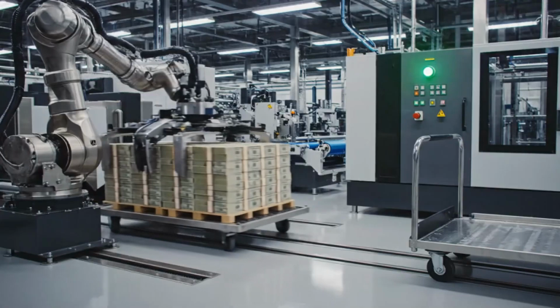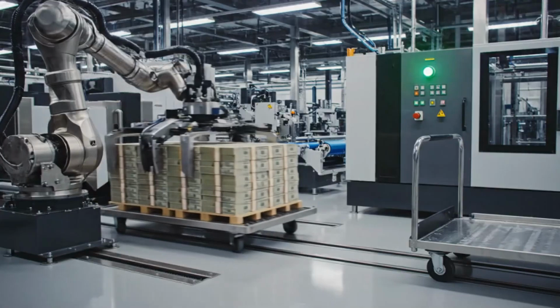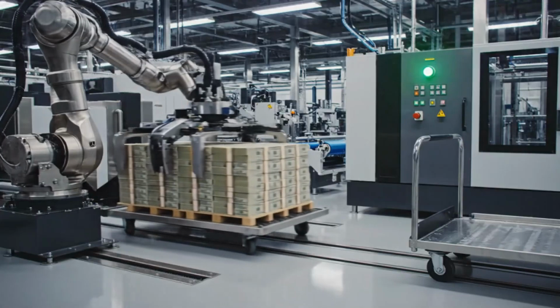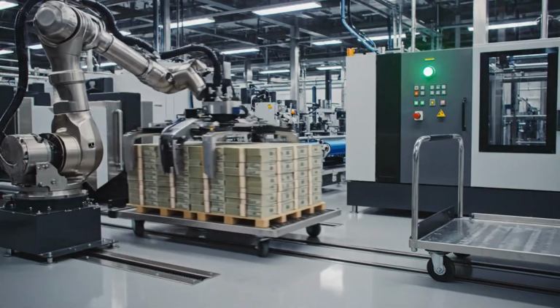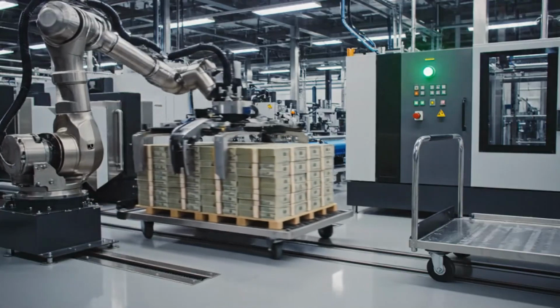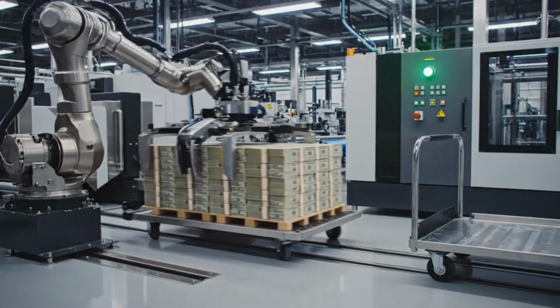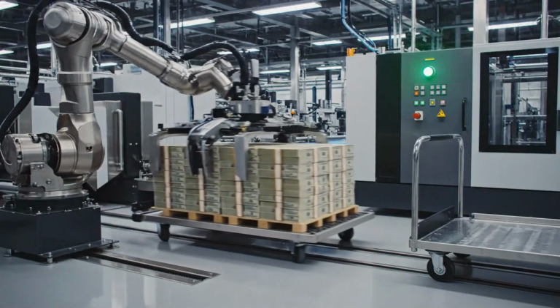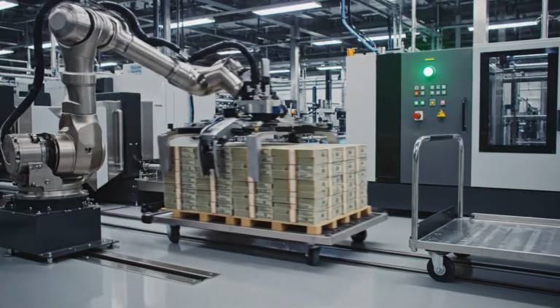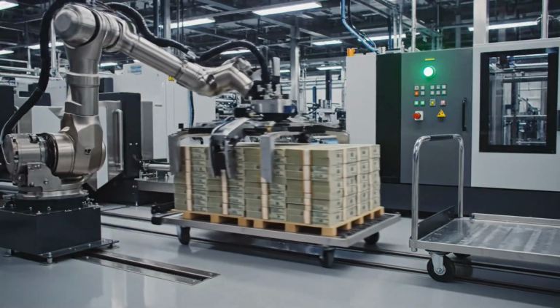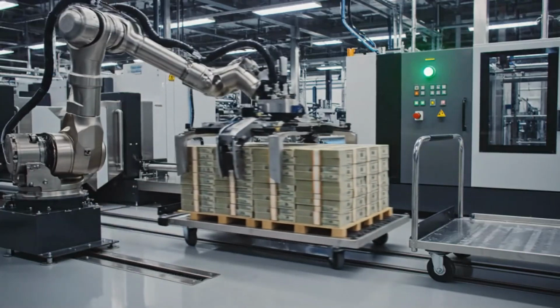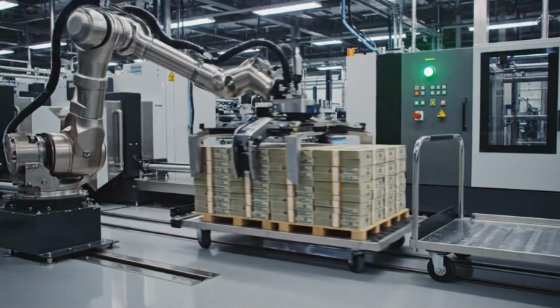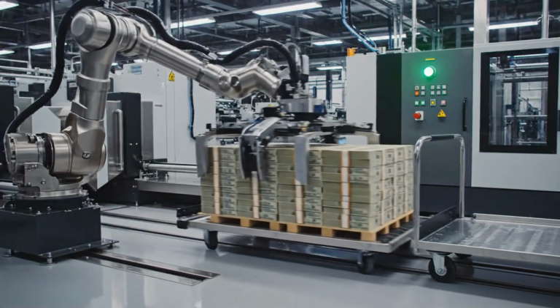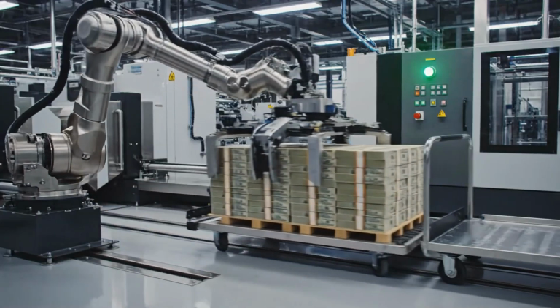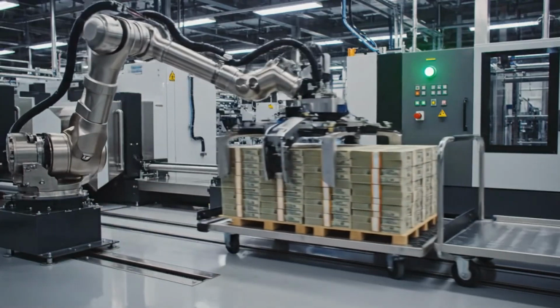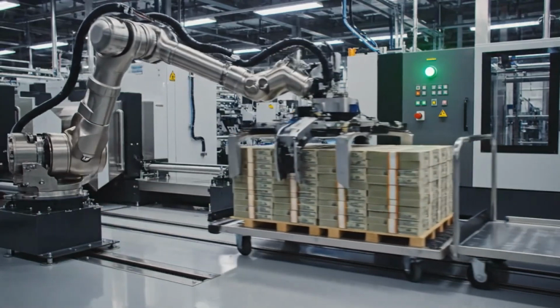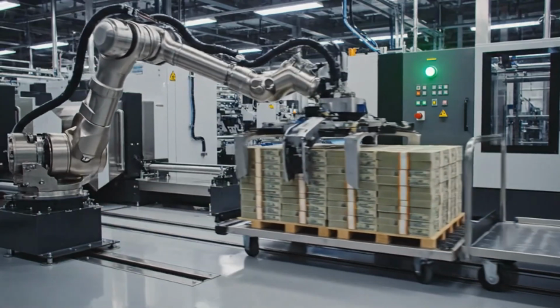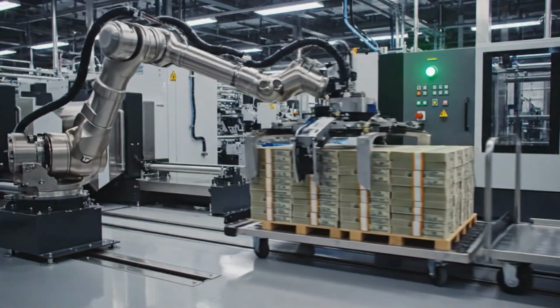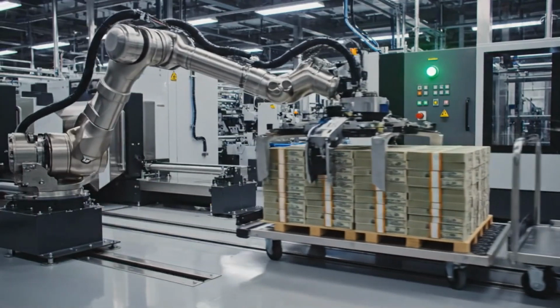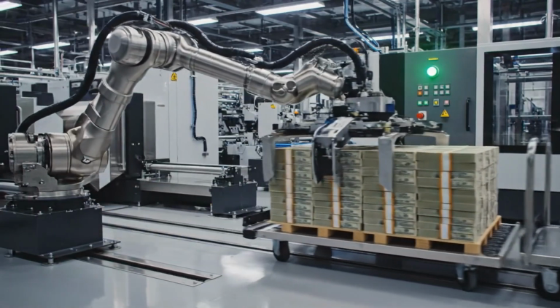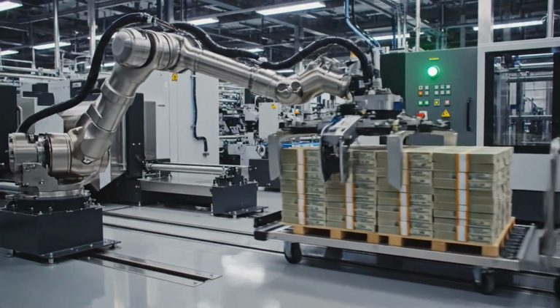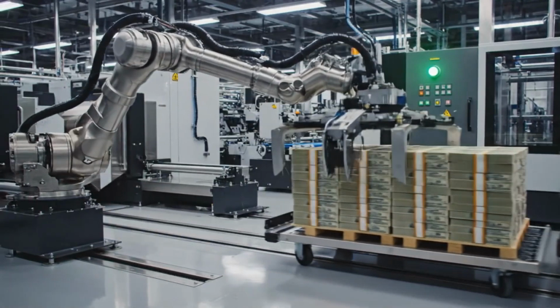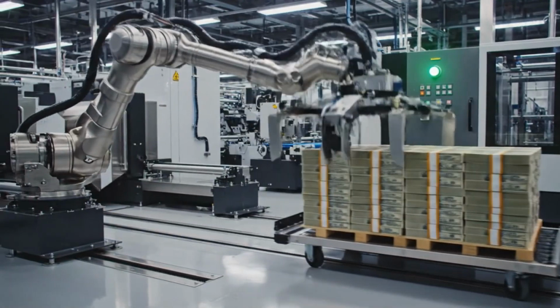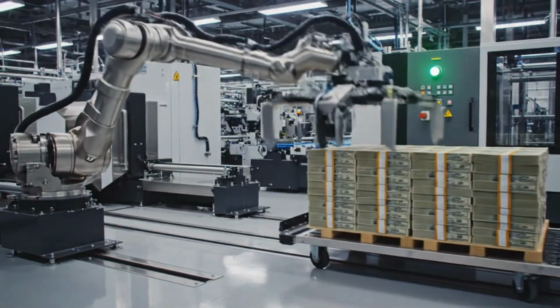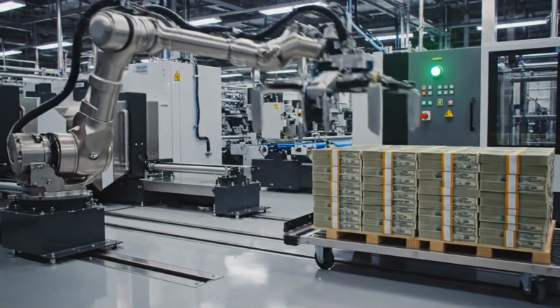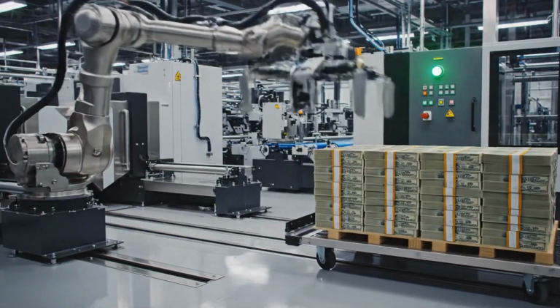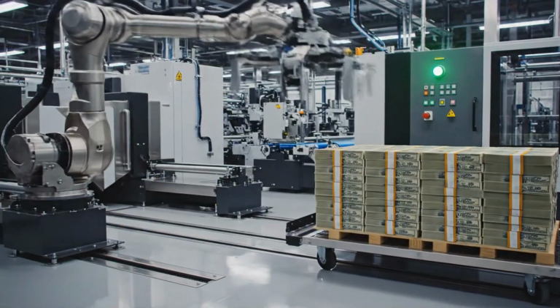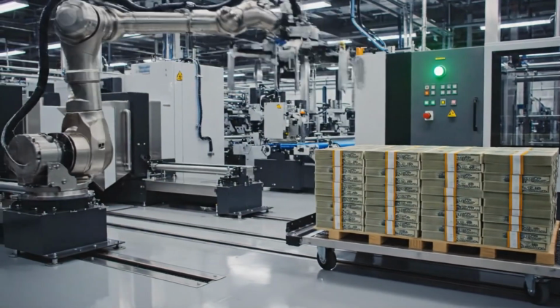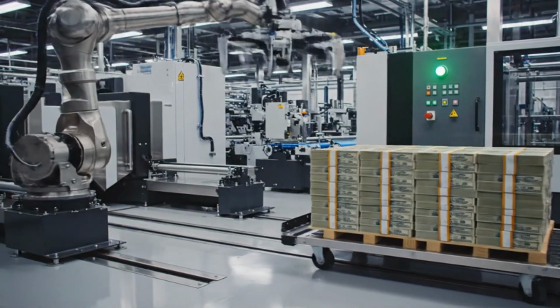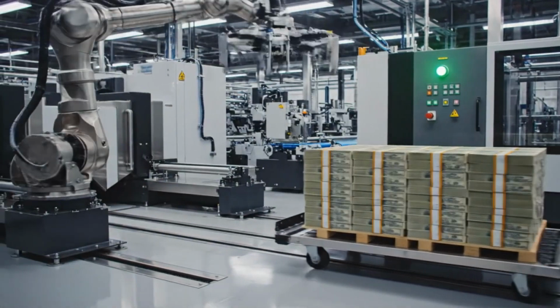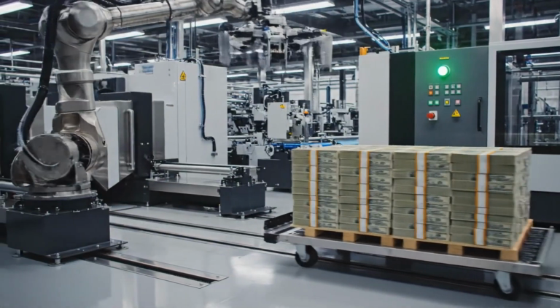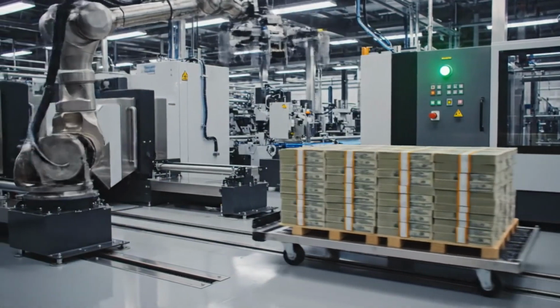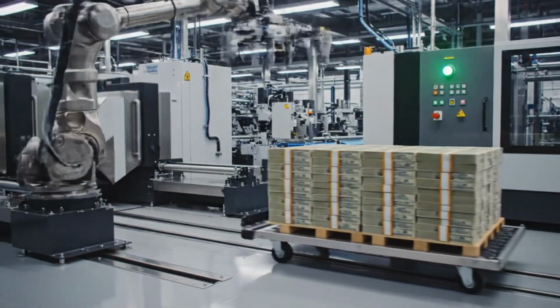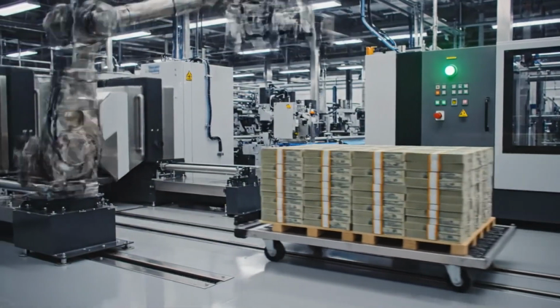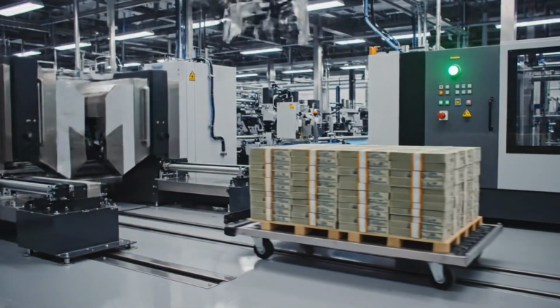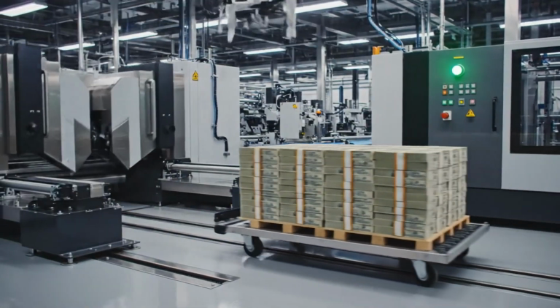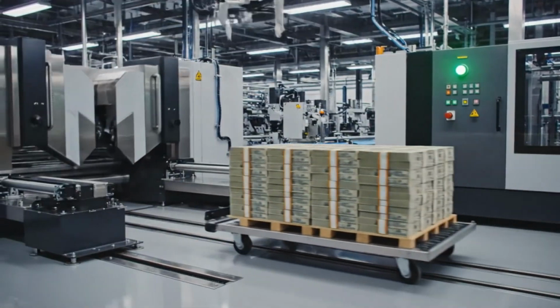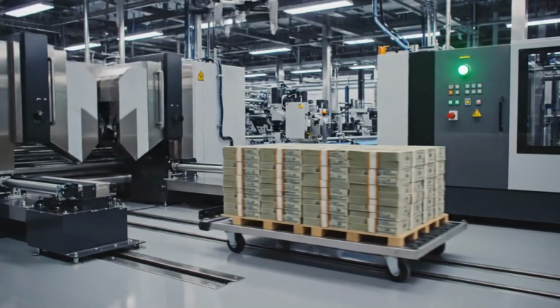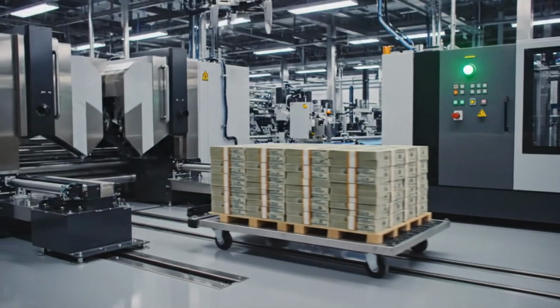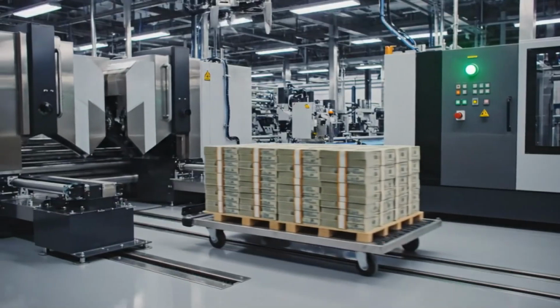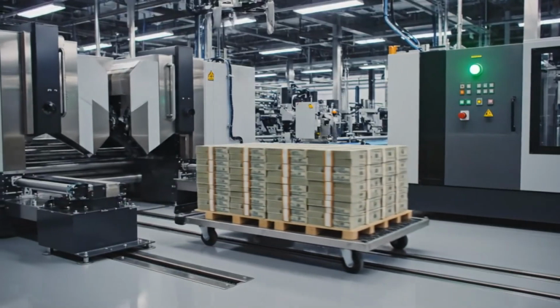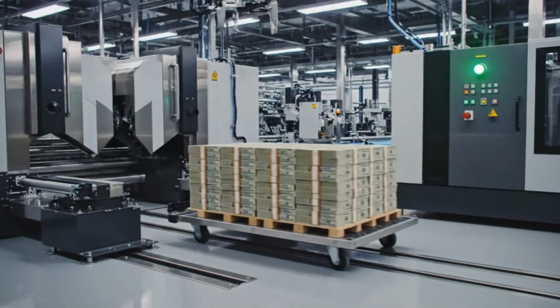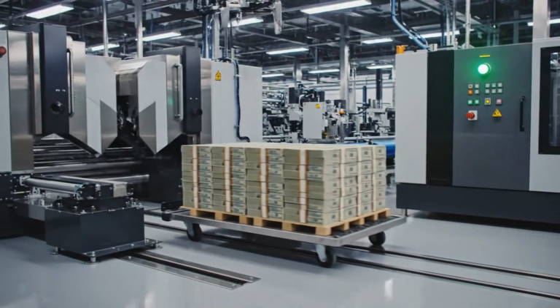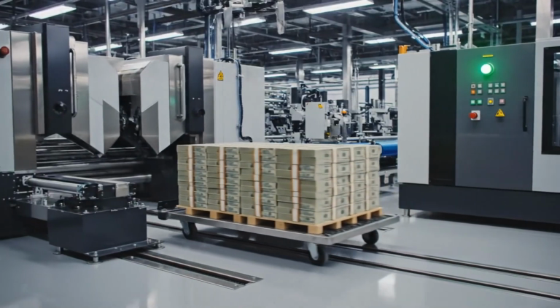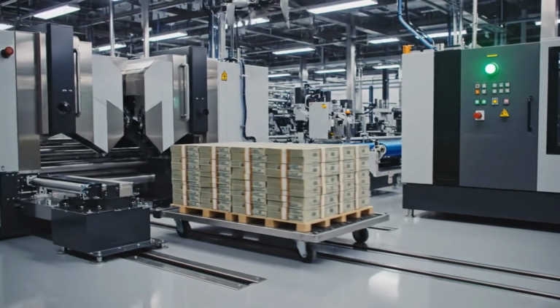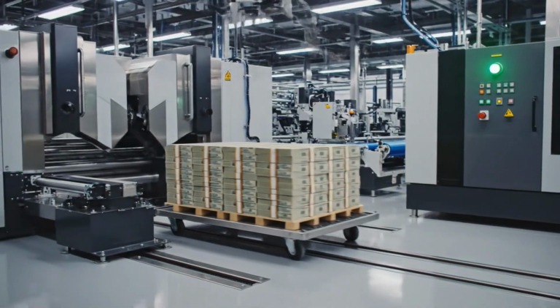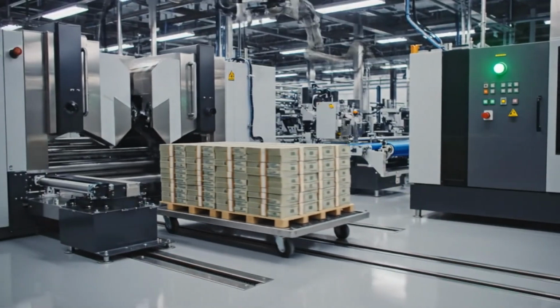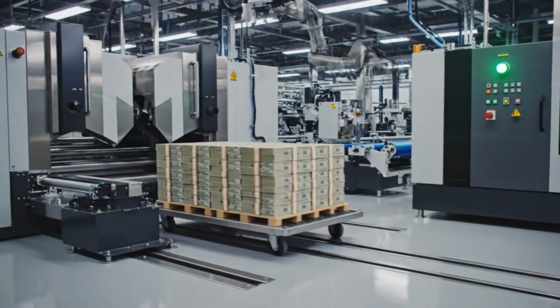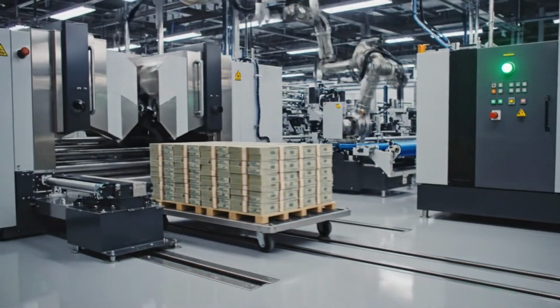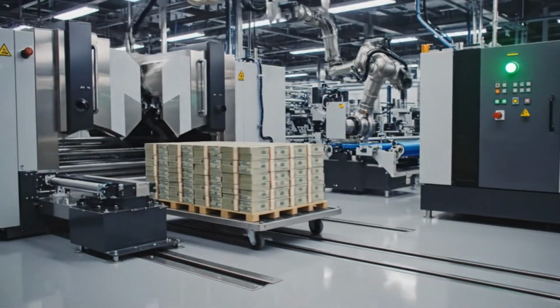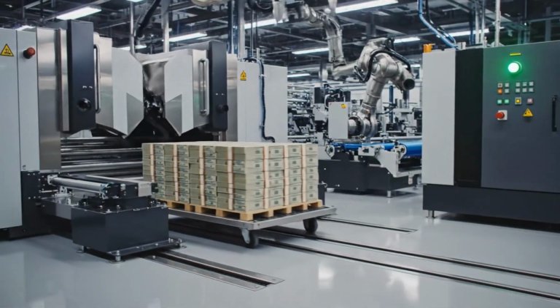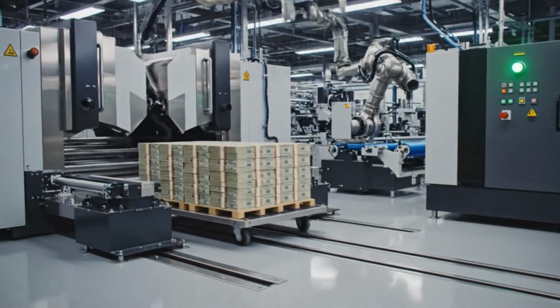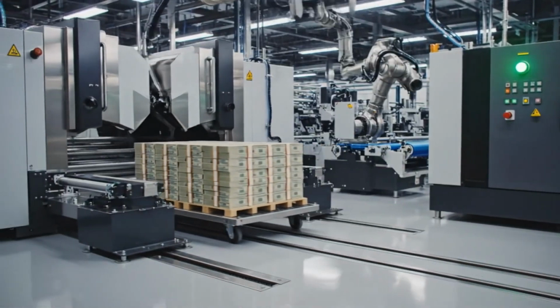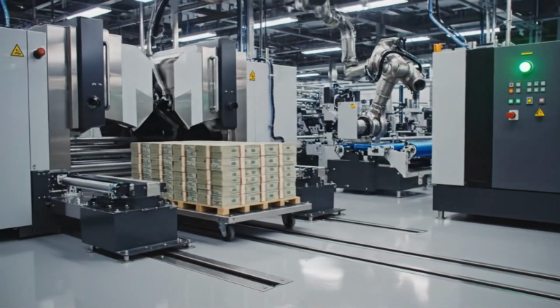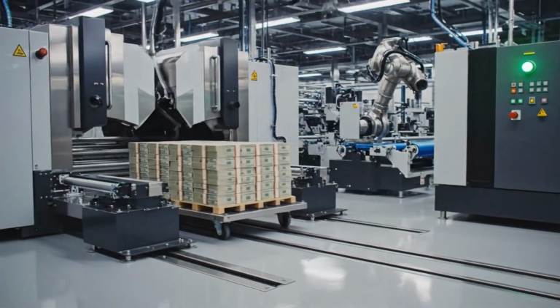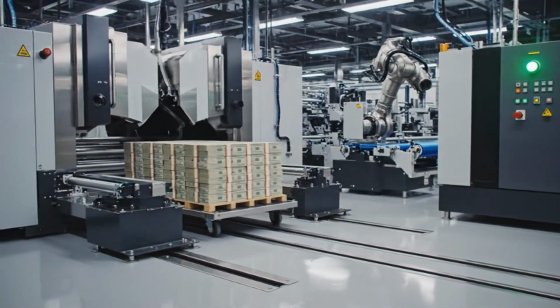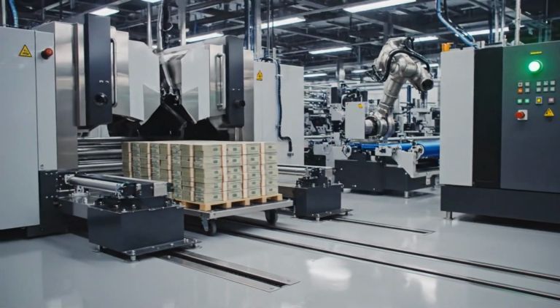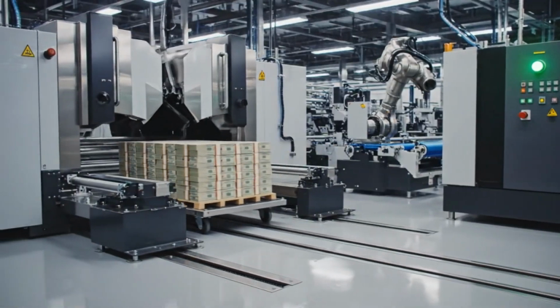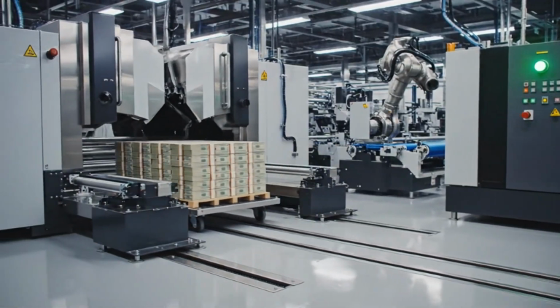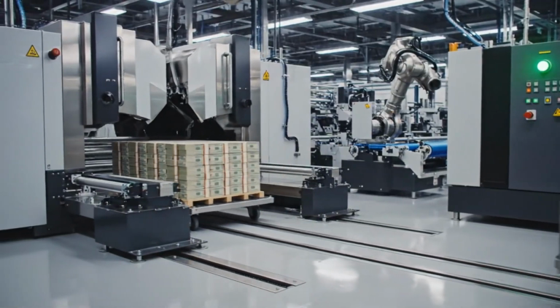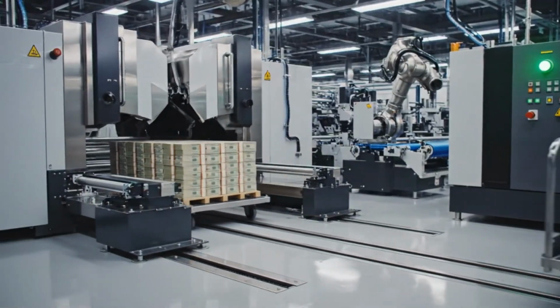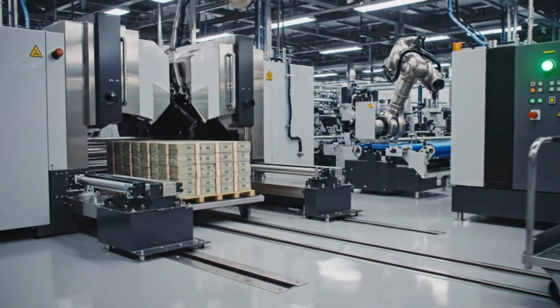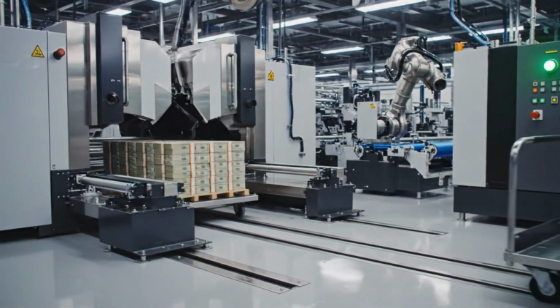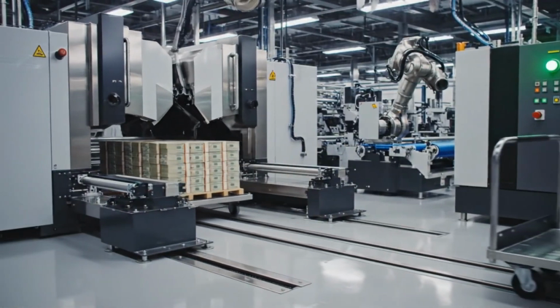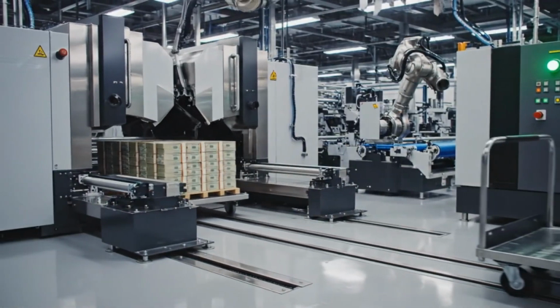Robotic arms transfer the verified stacks of 10,000 sheets onto carts, moving them toward the final guillotine phase.